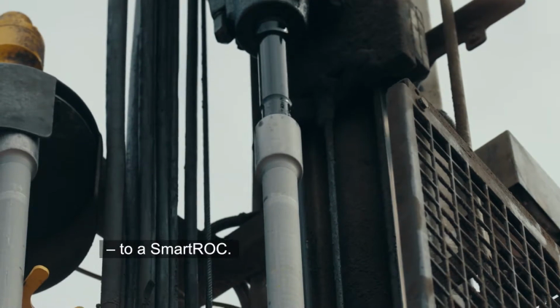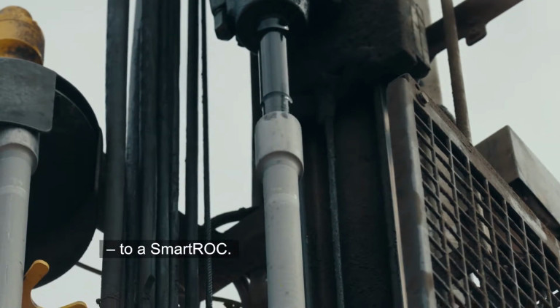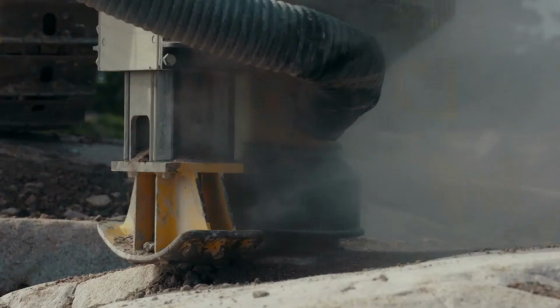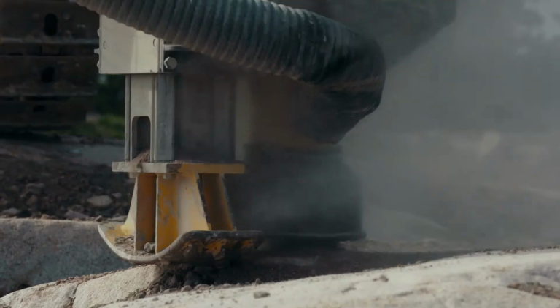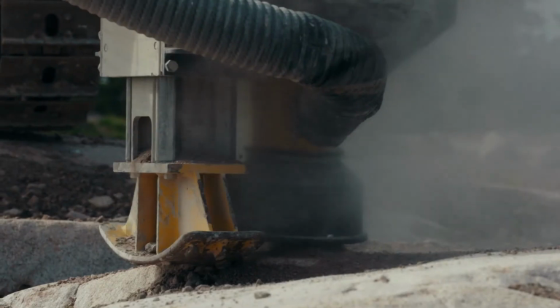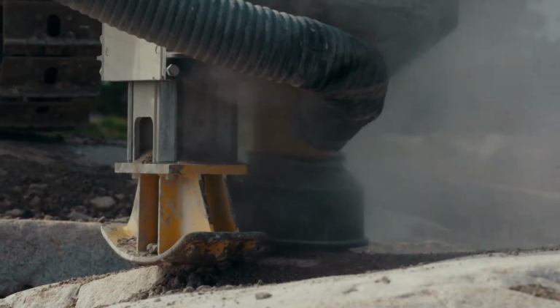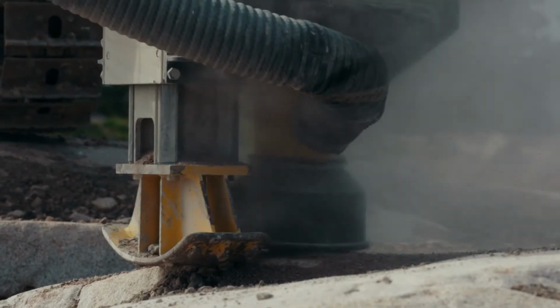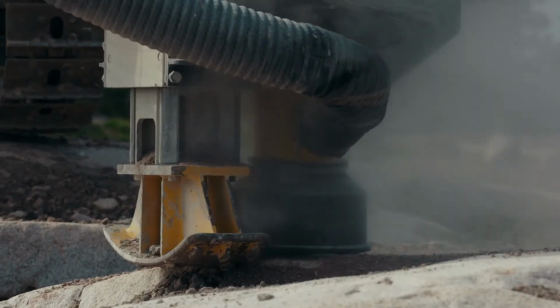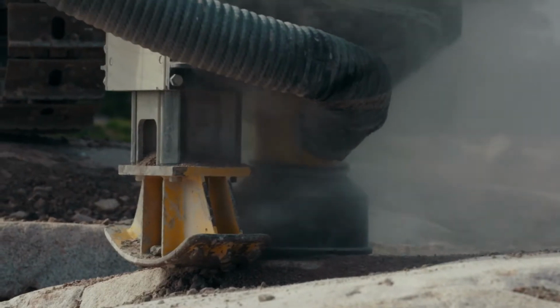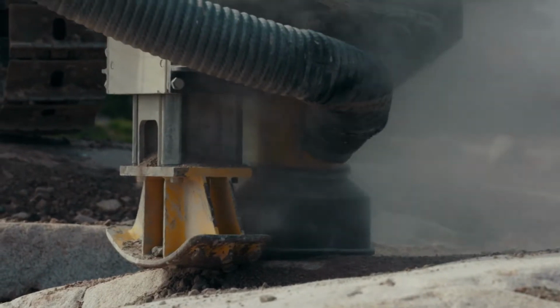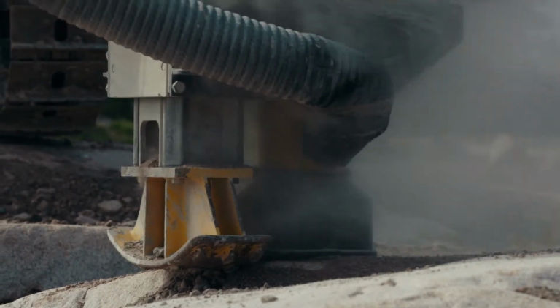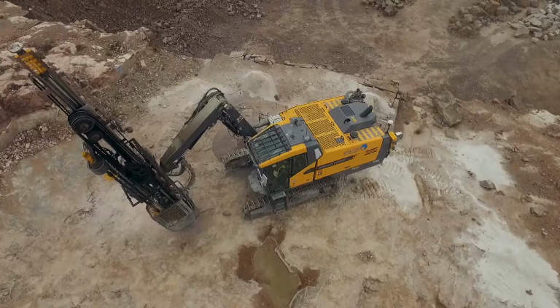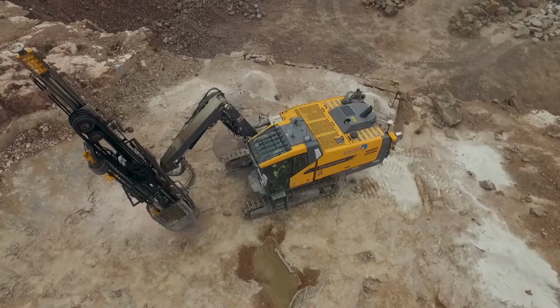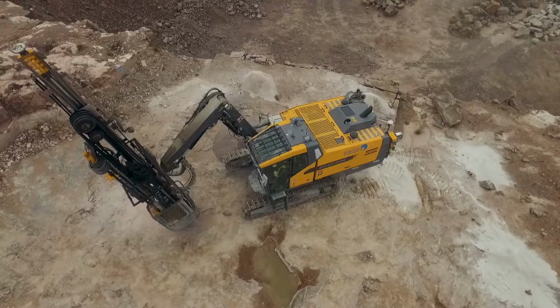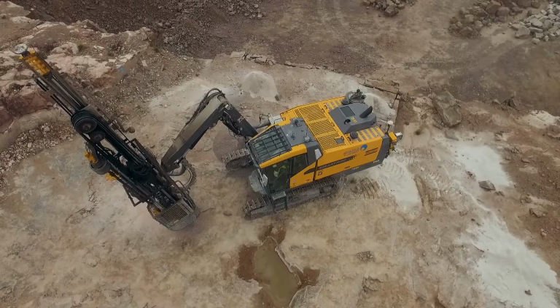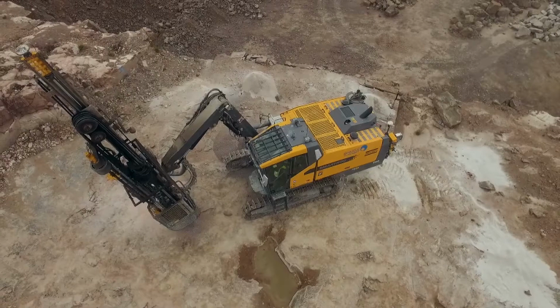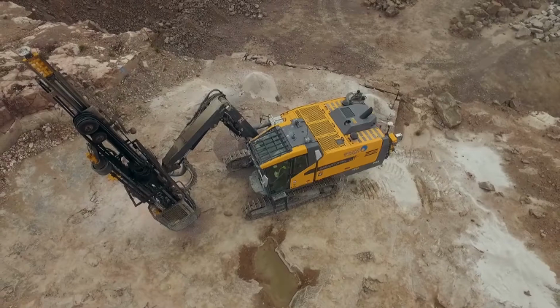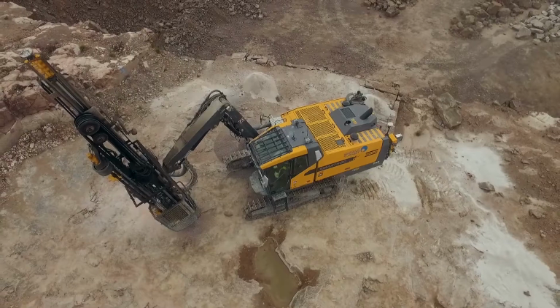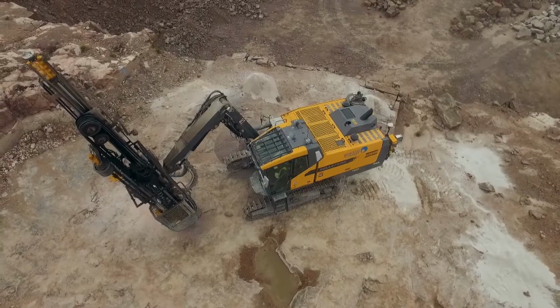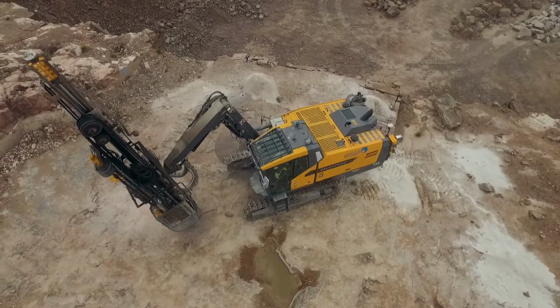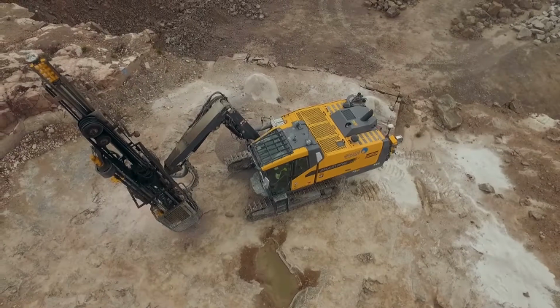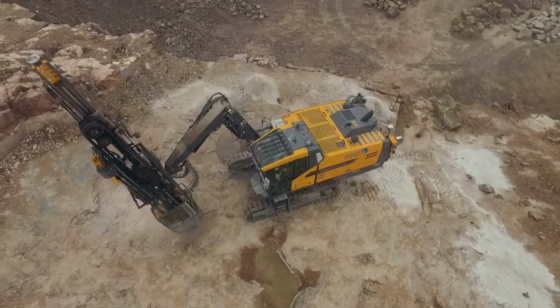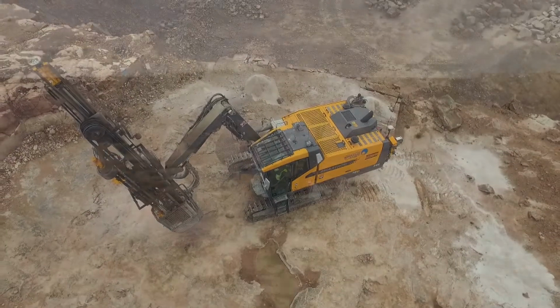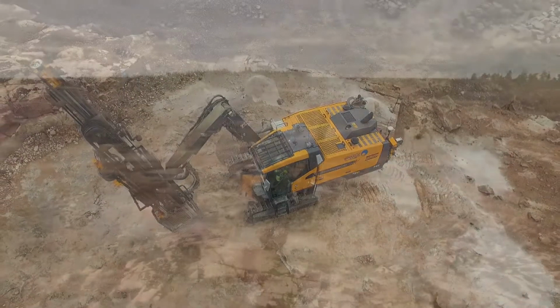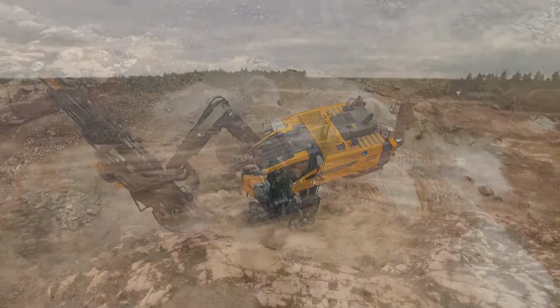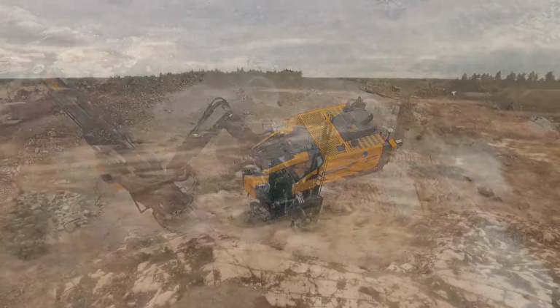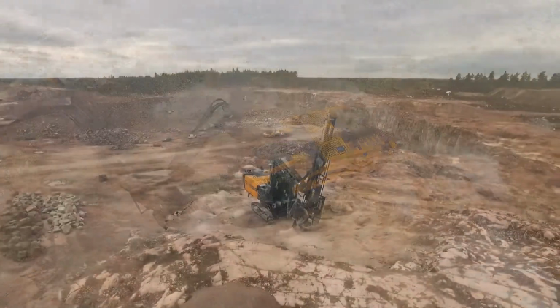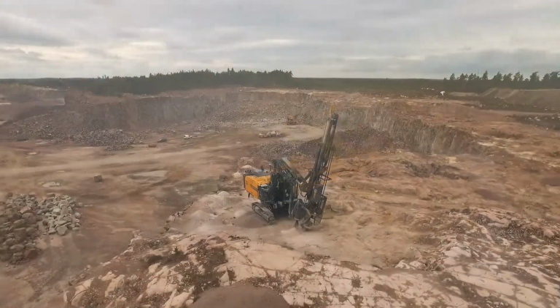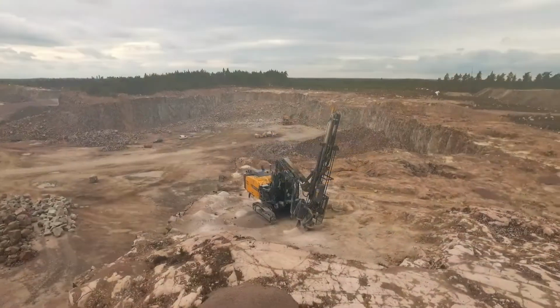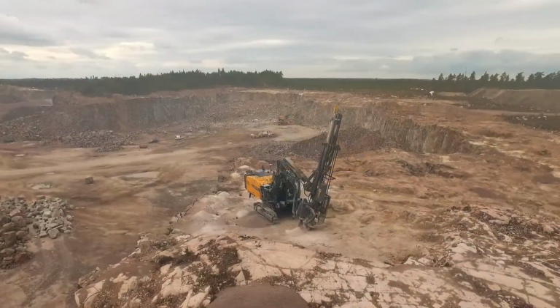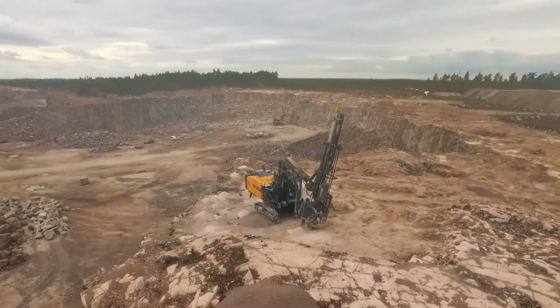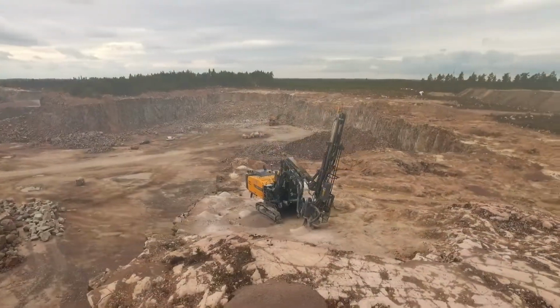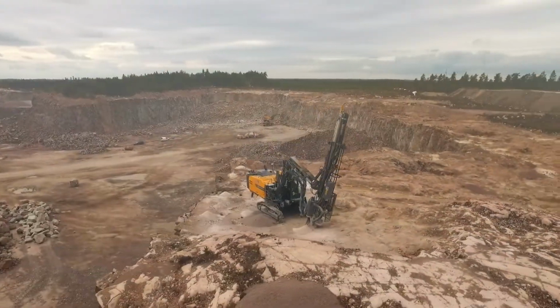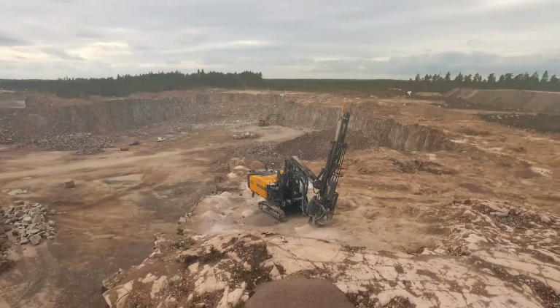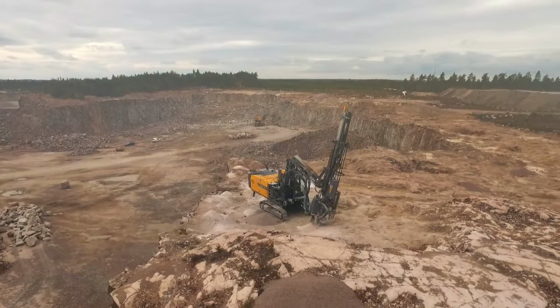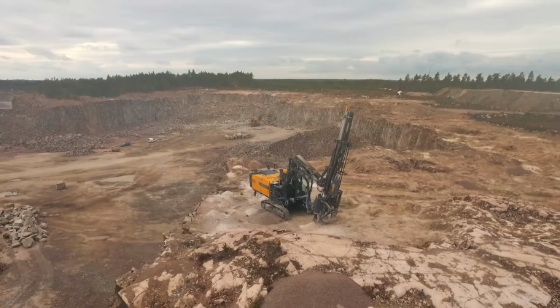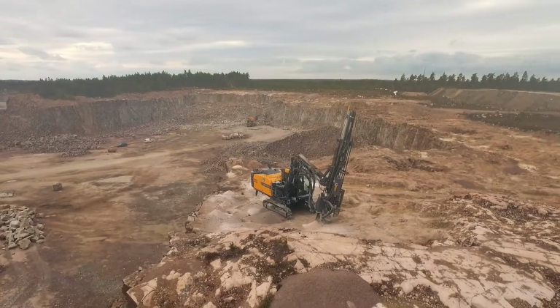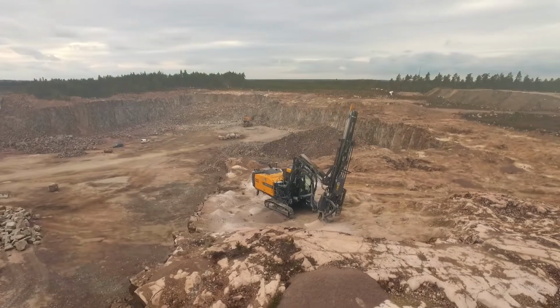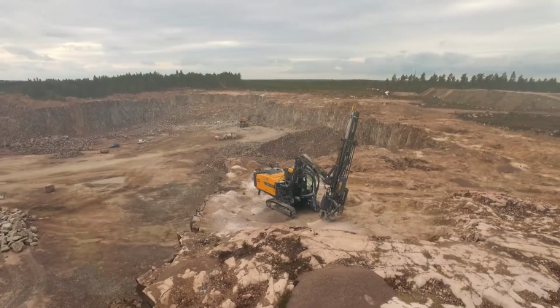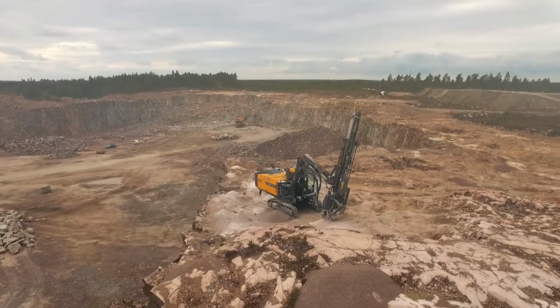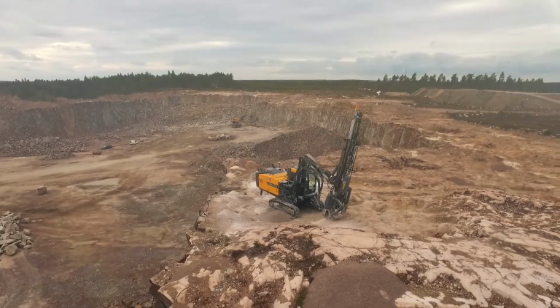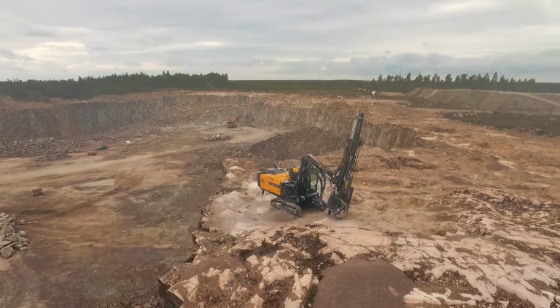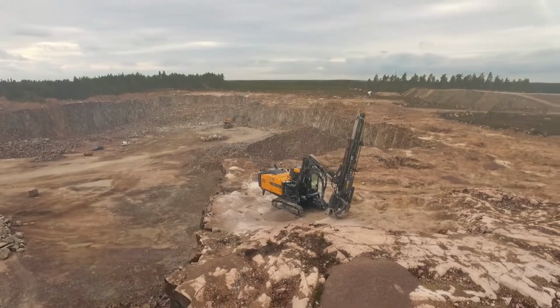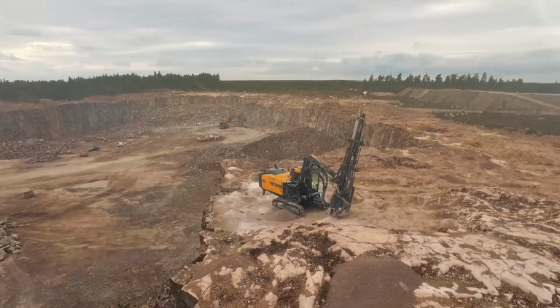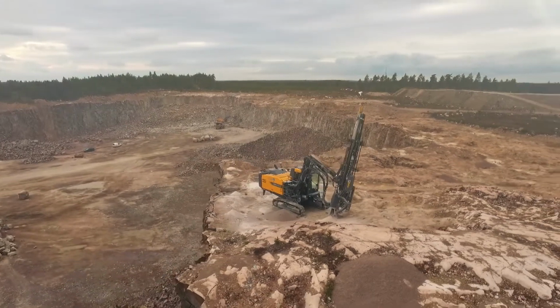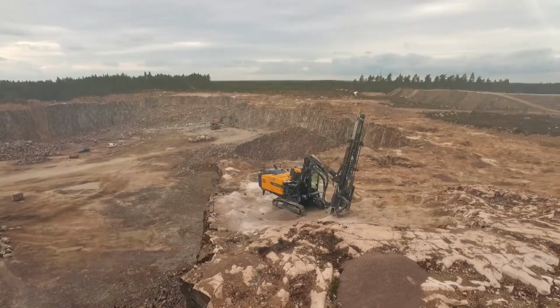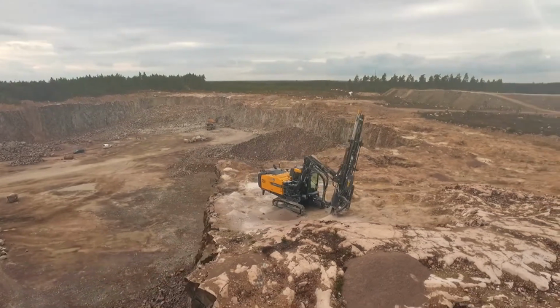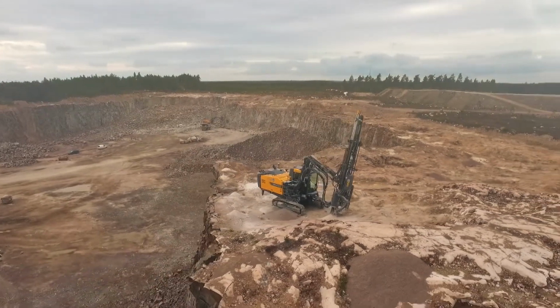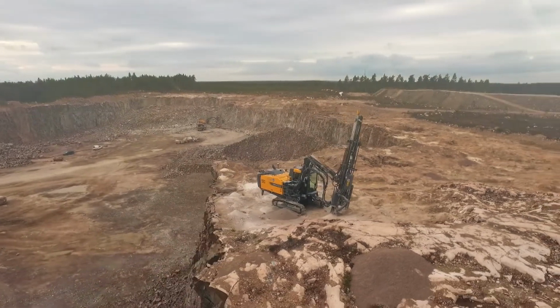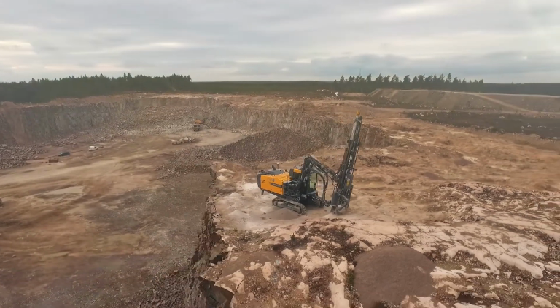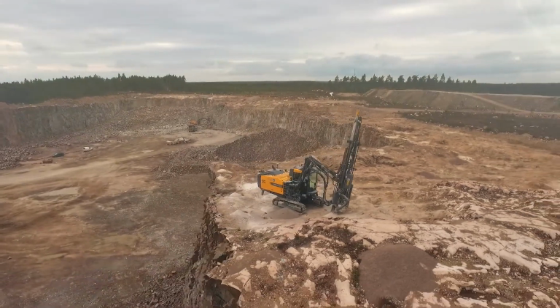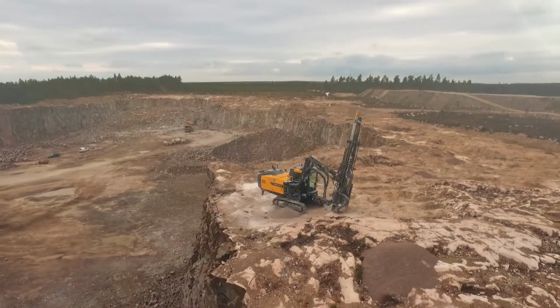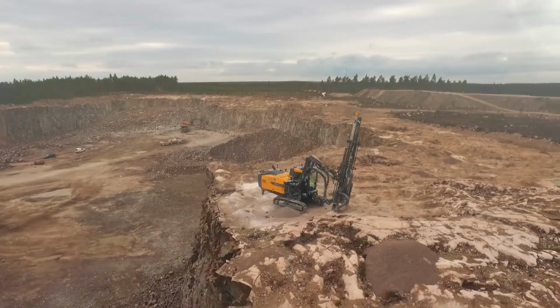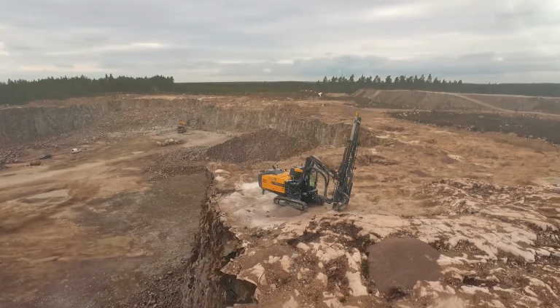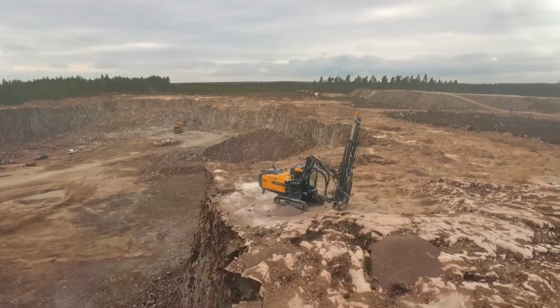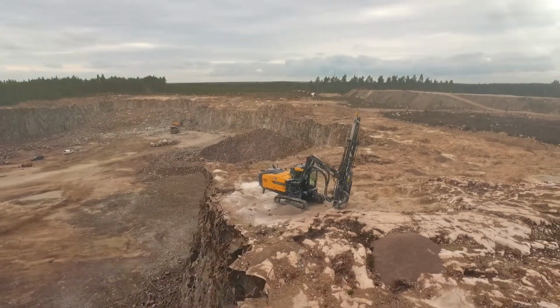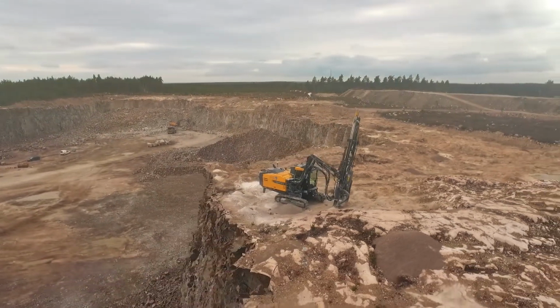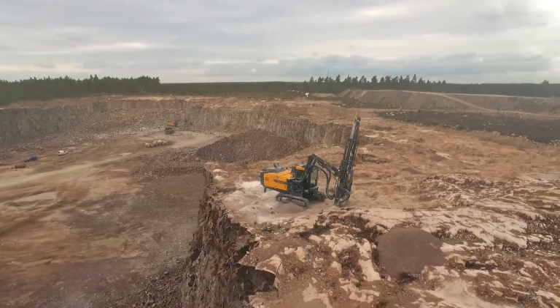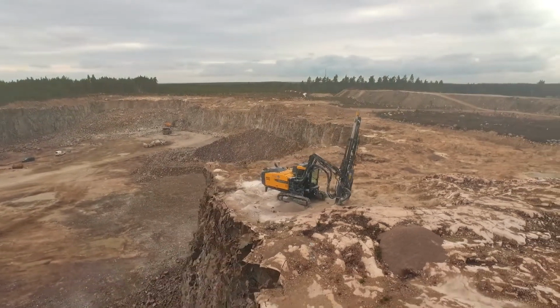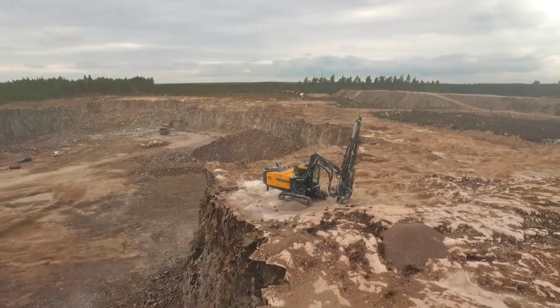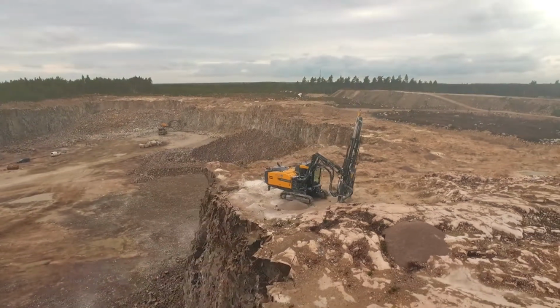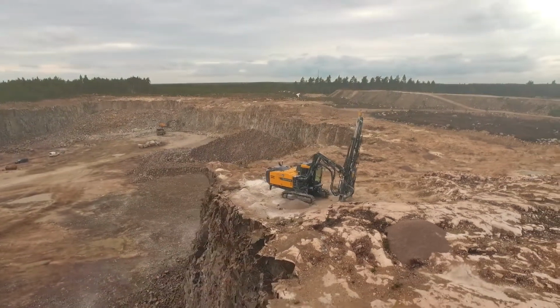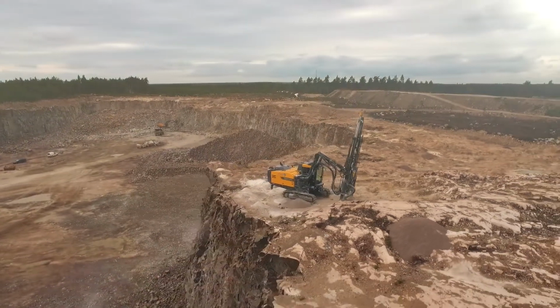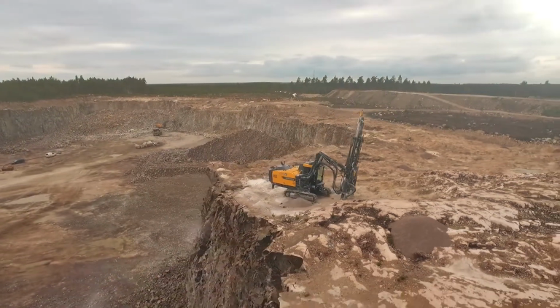The outstanding performance of the SmartRock drill rig gives you what it all comes down to in the end: productivity and profitability.